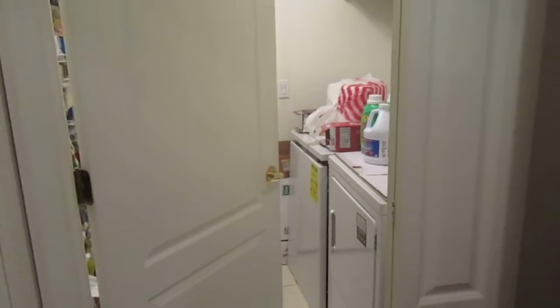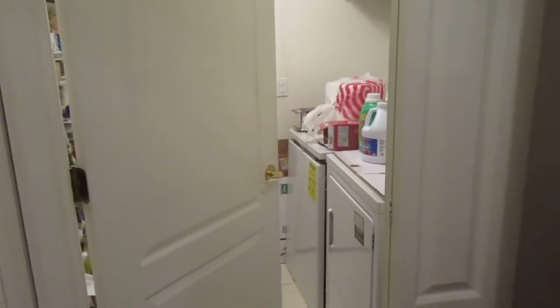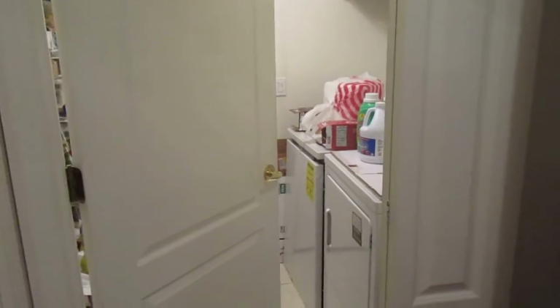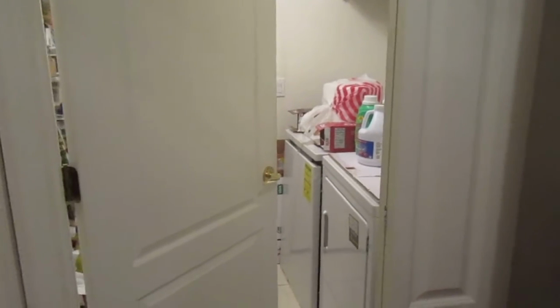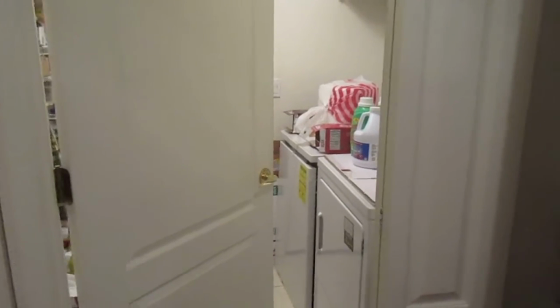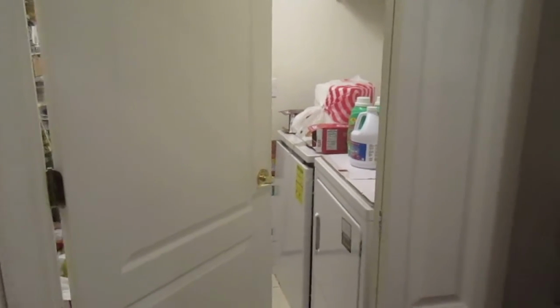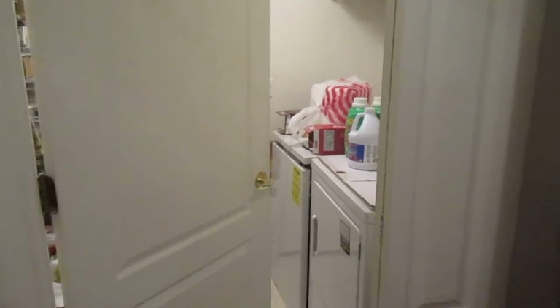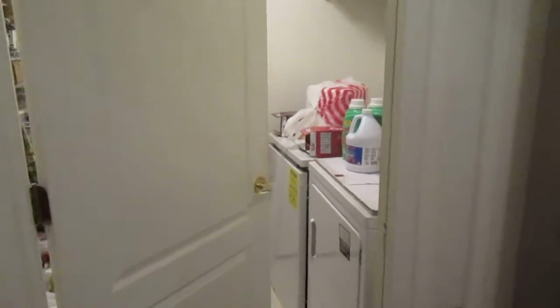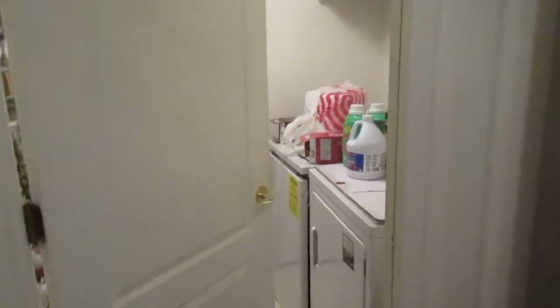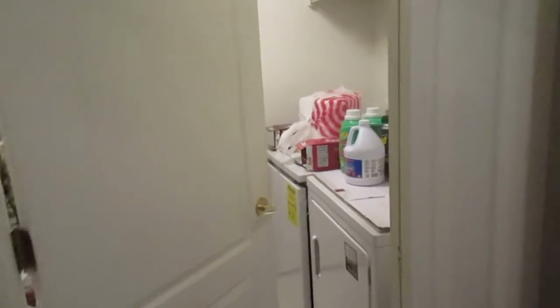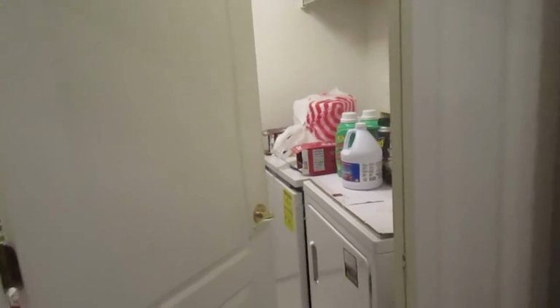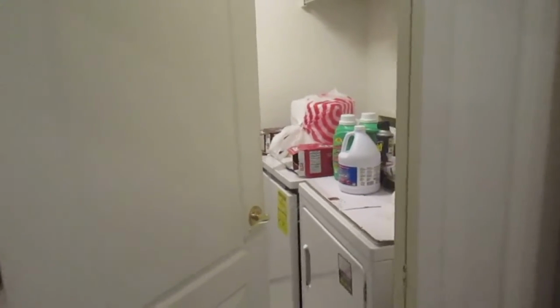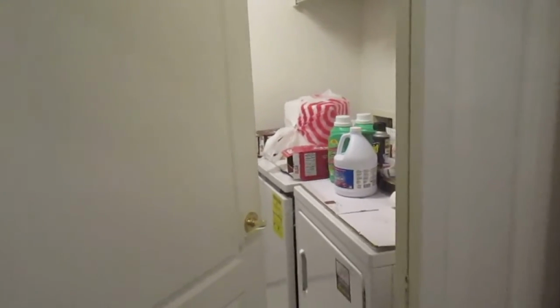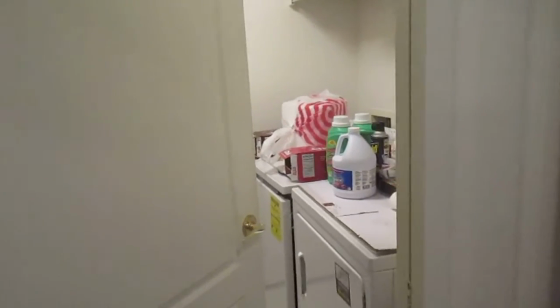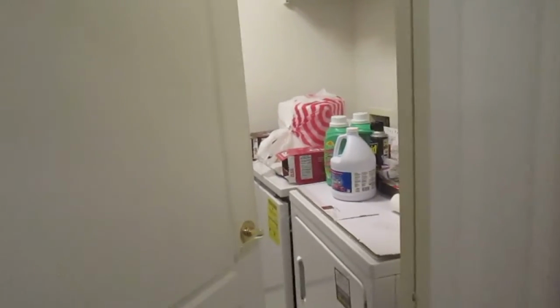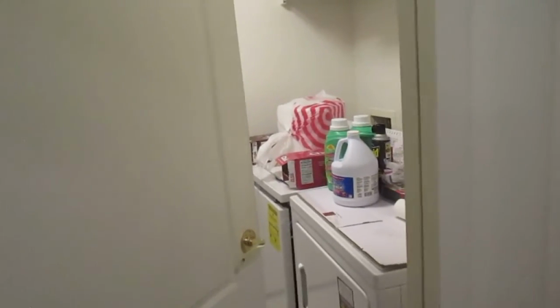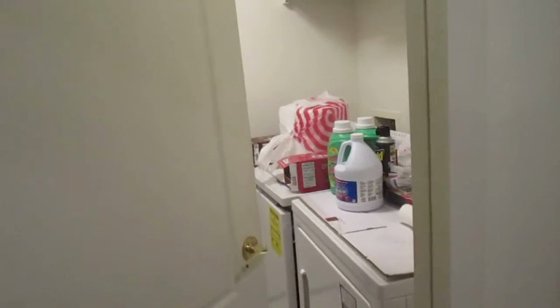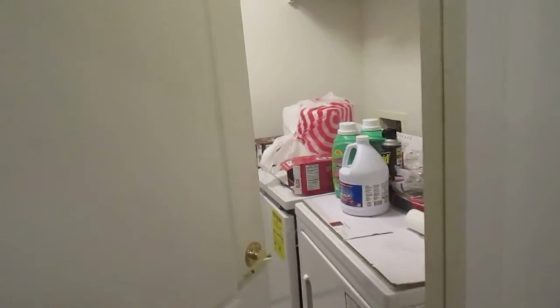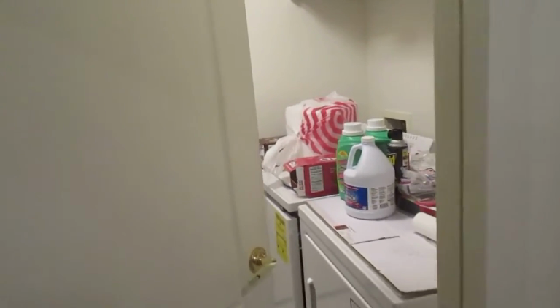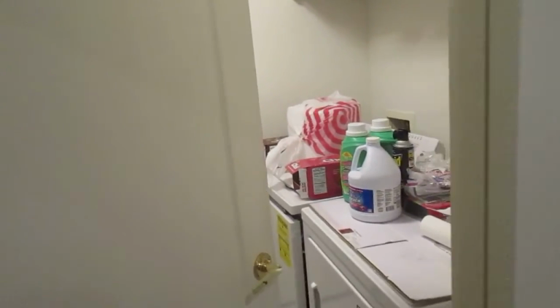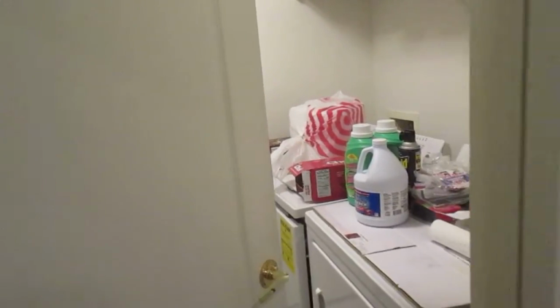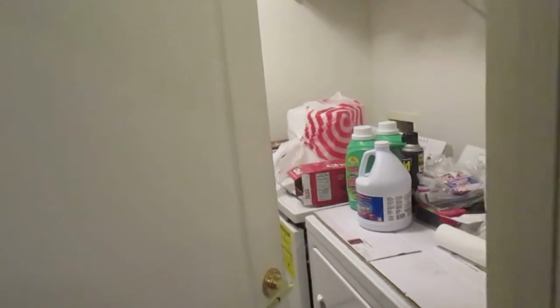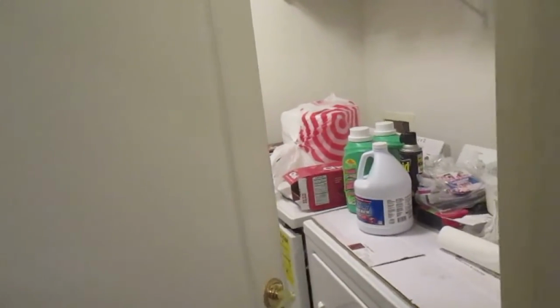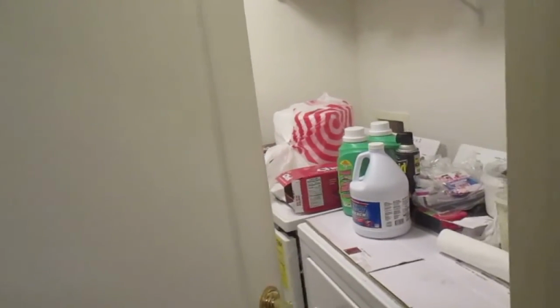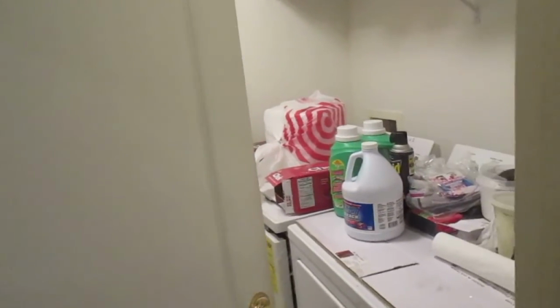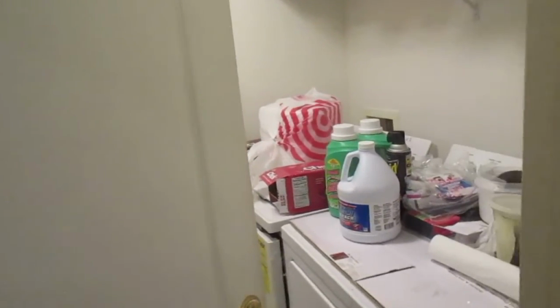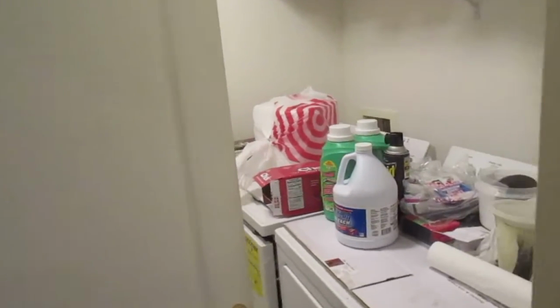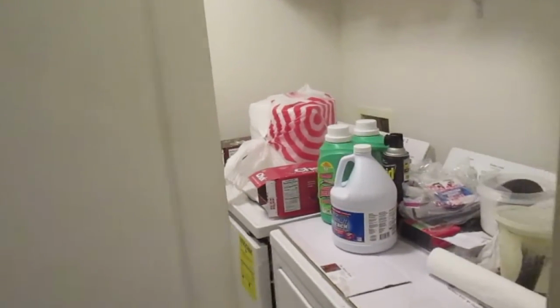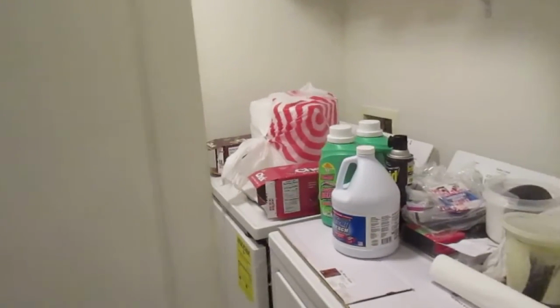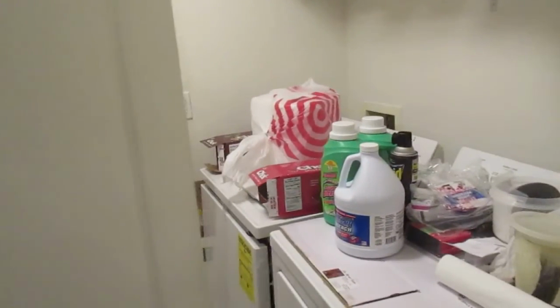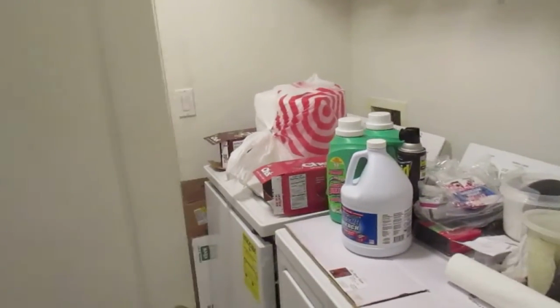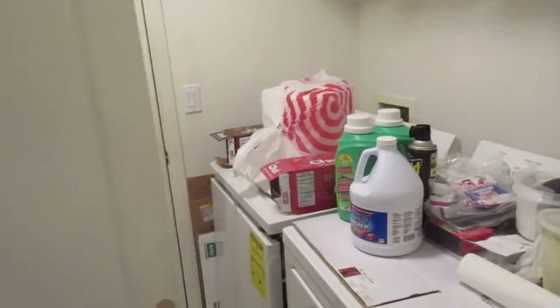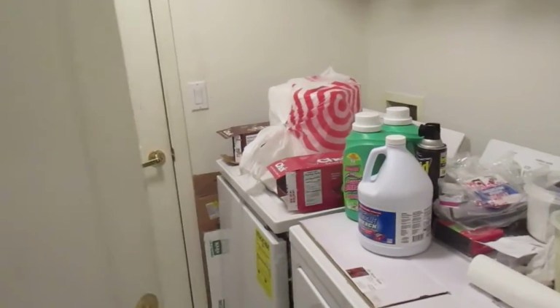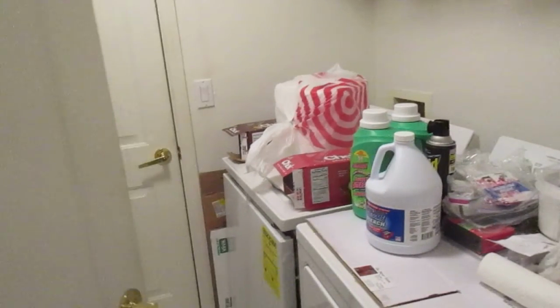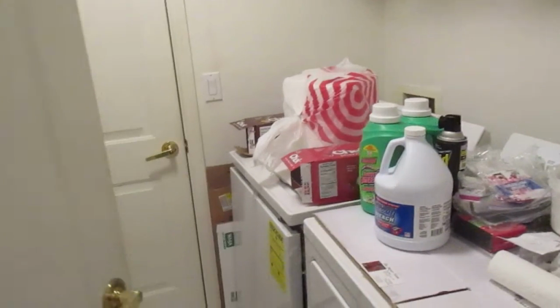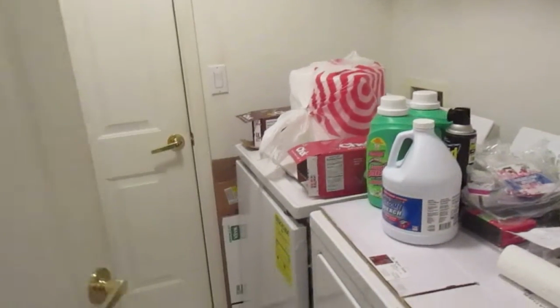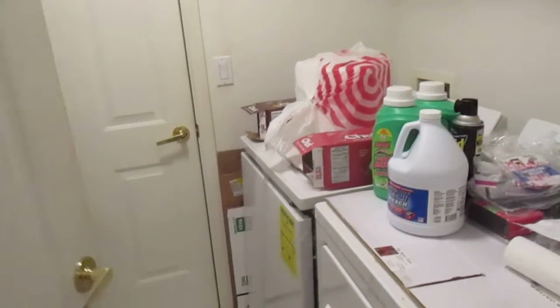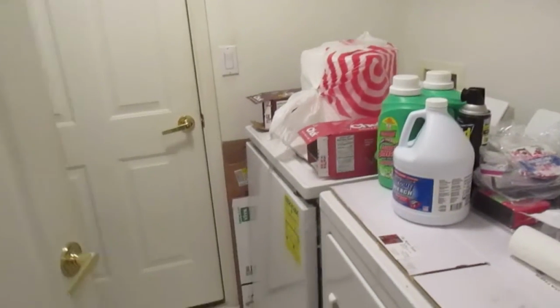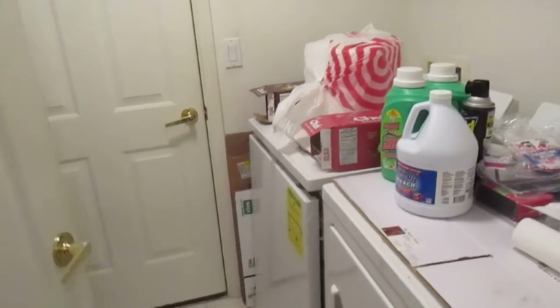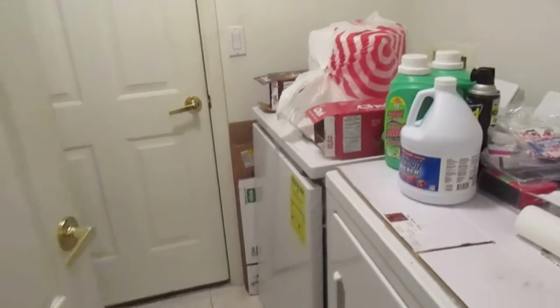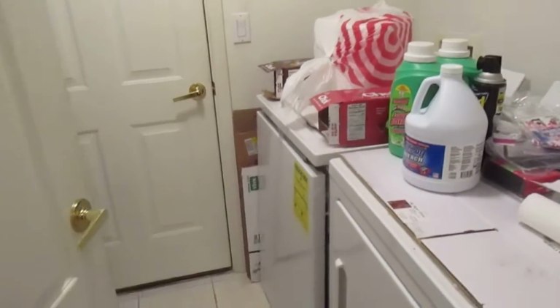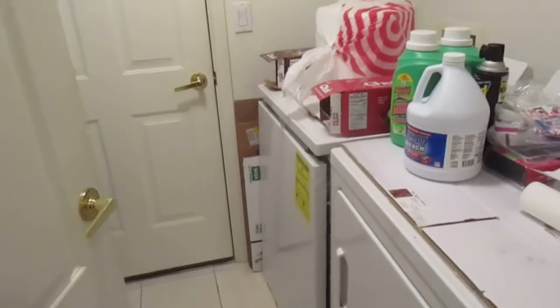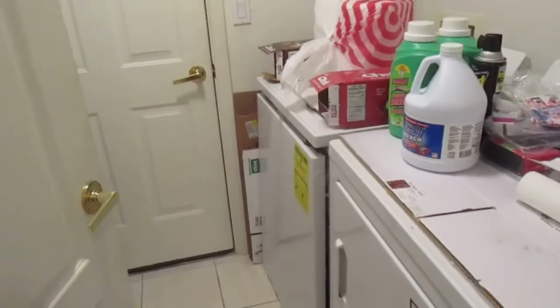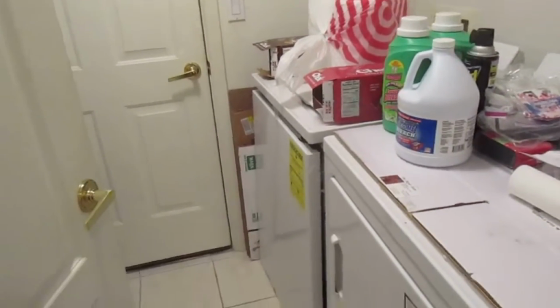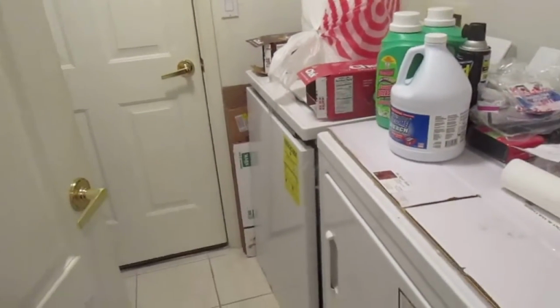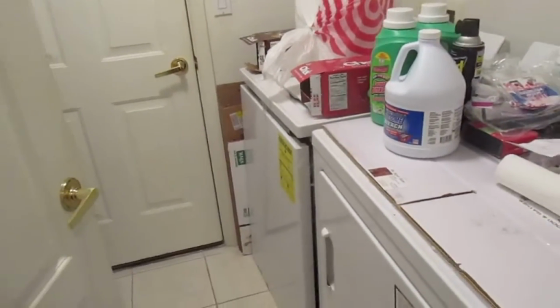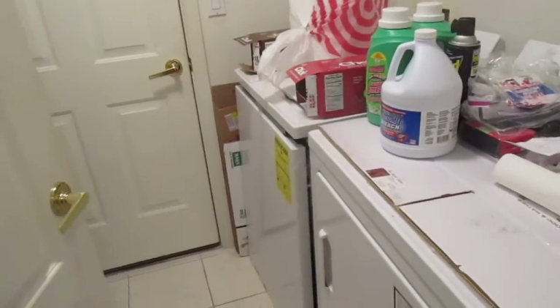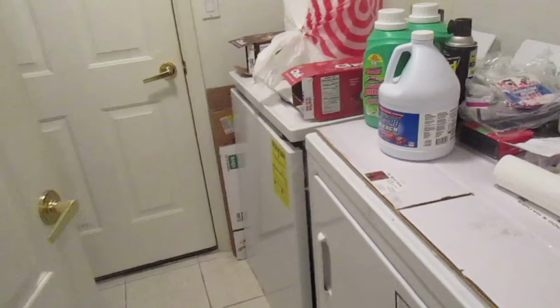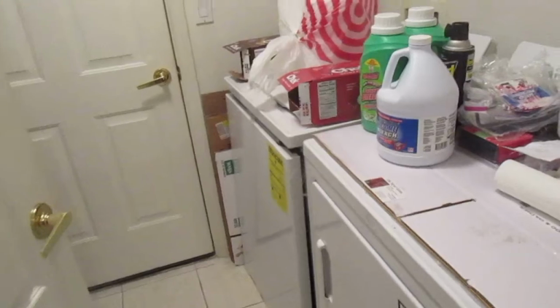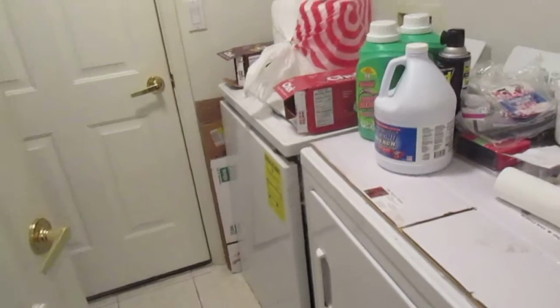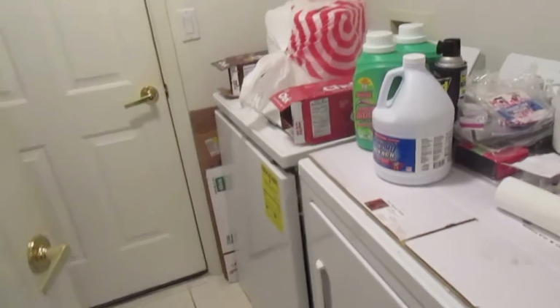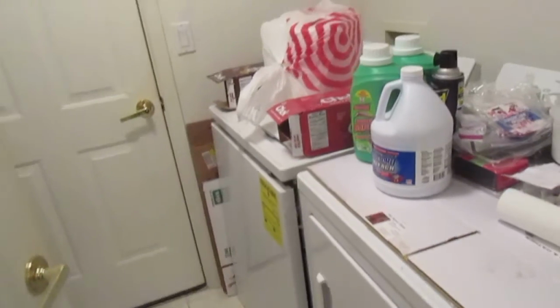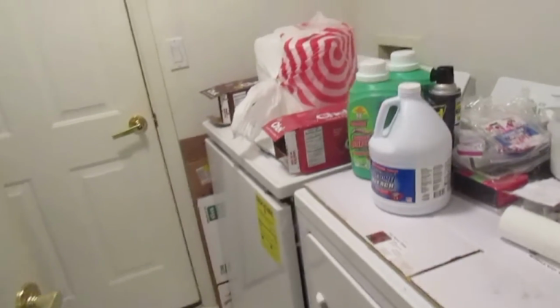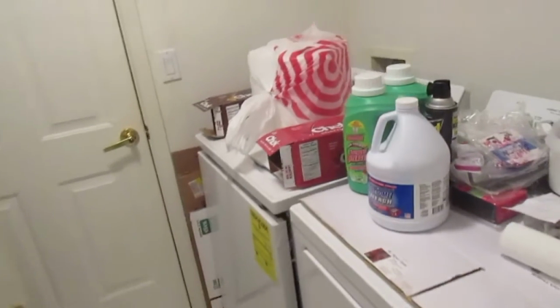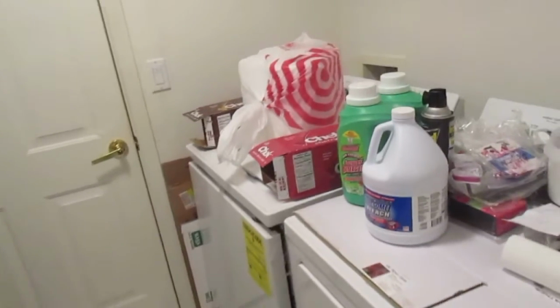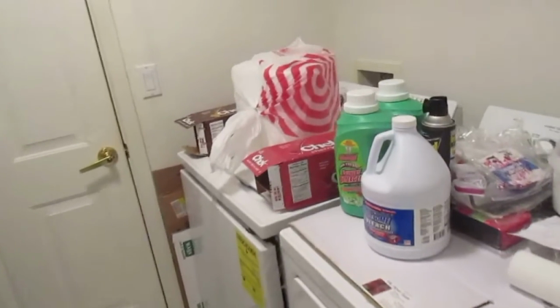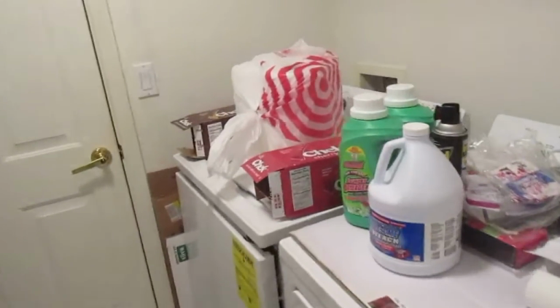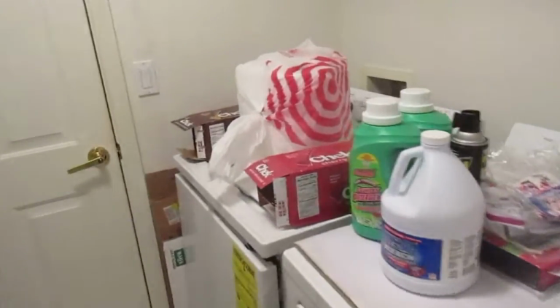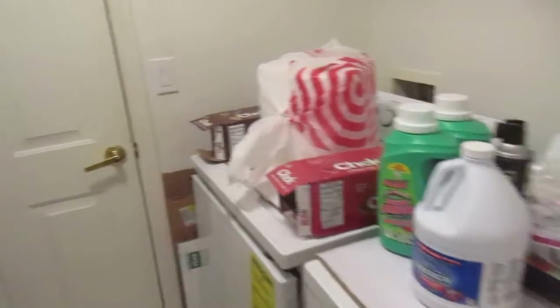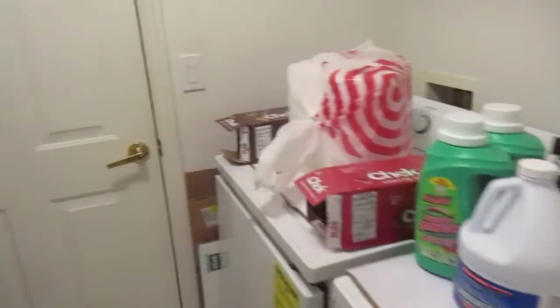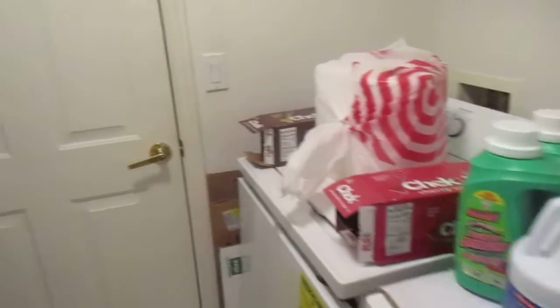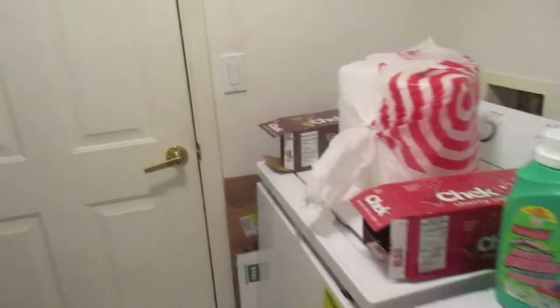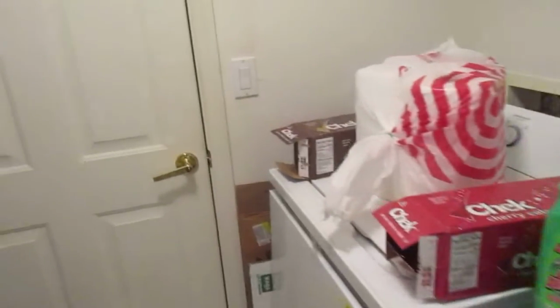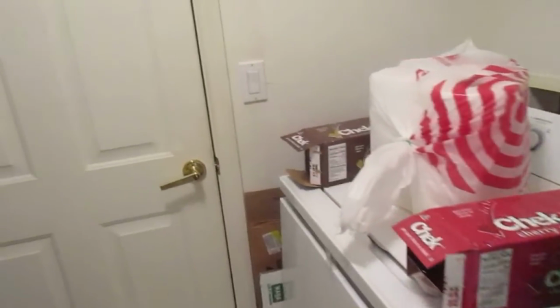Friday, November 18th, 2022. Vincent's Laundry Room.